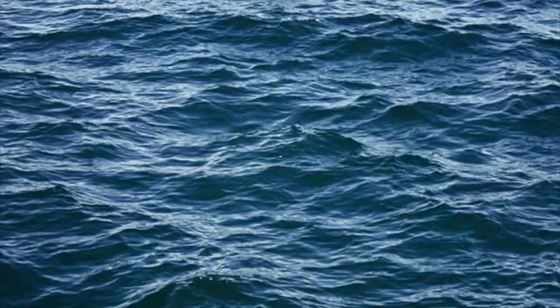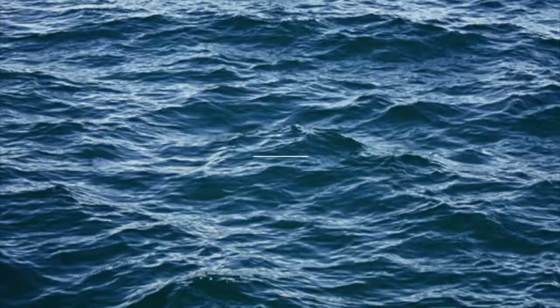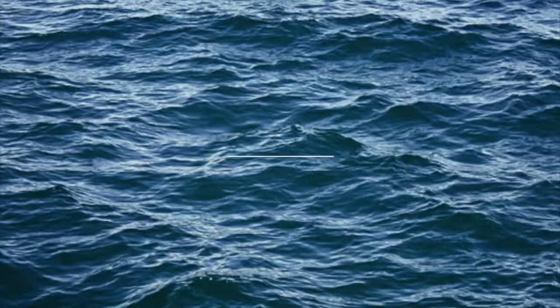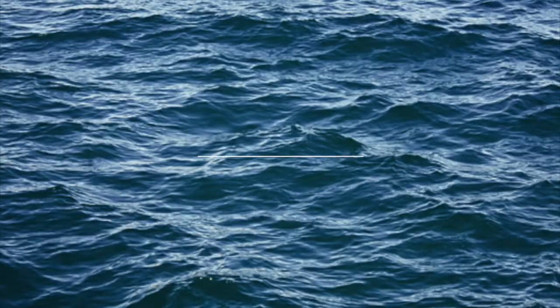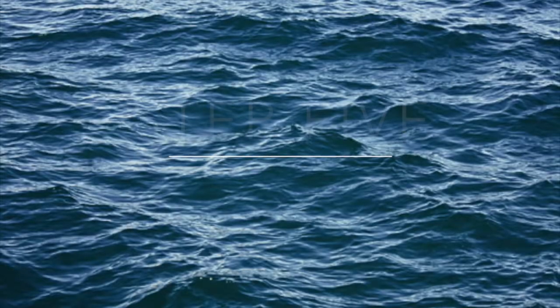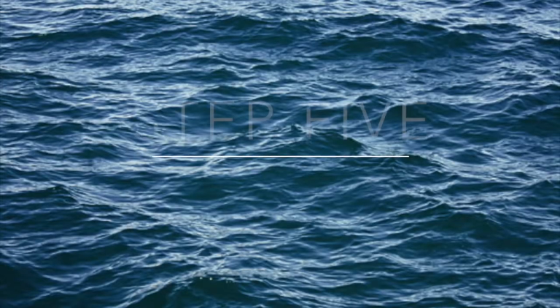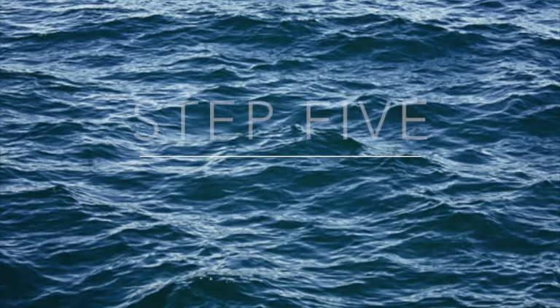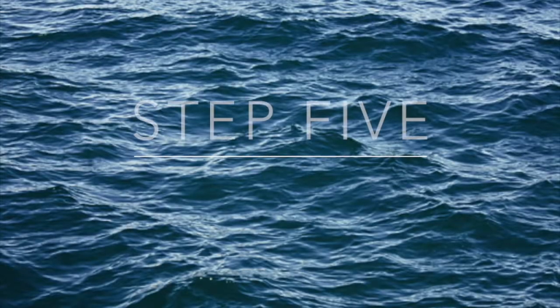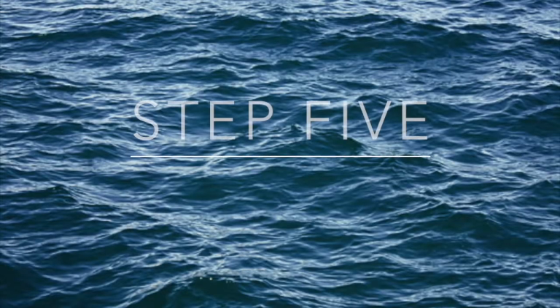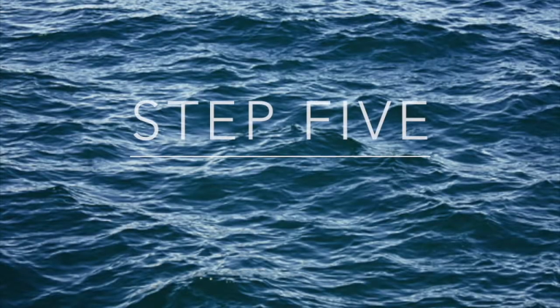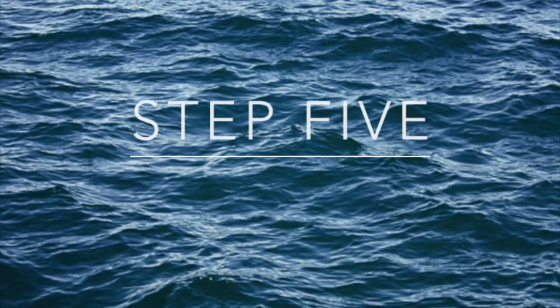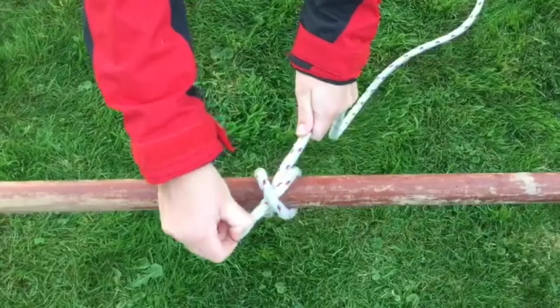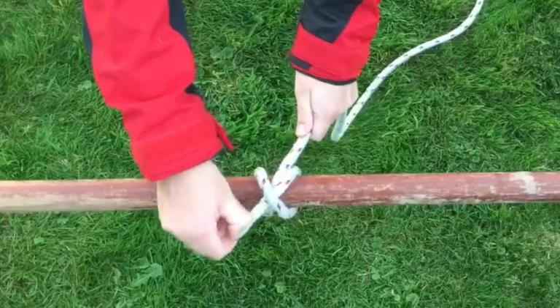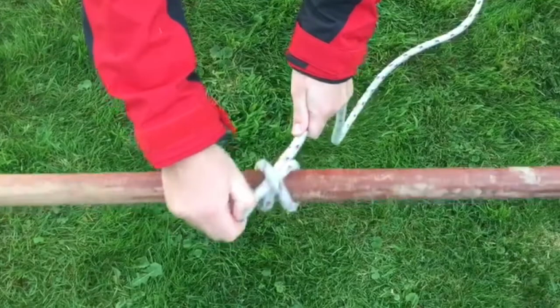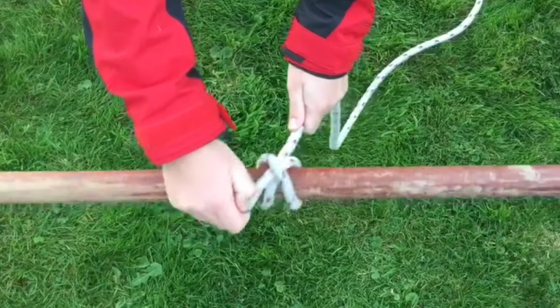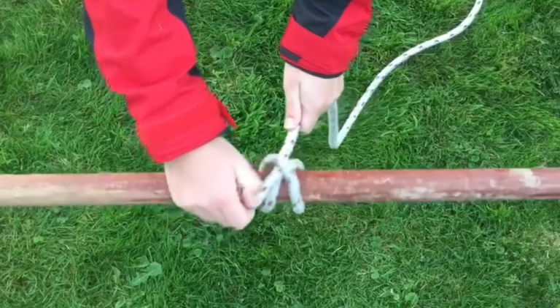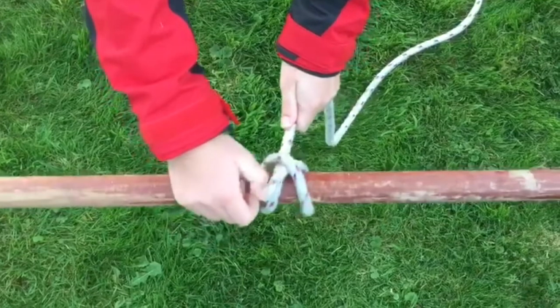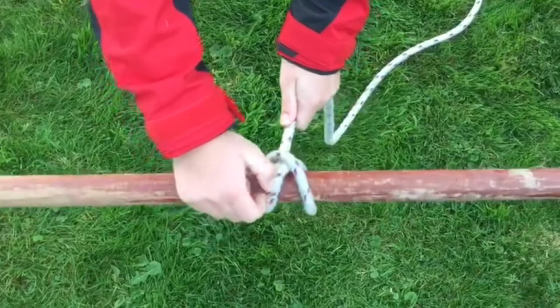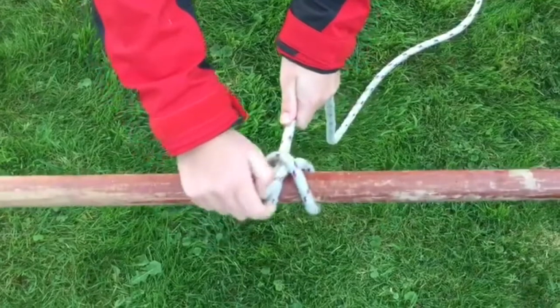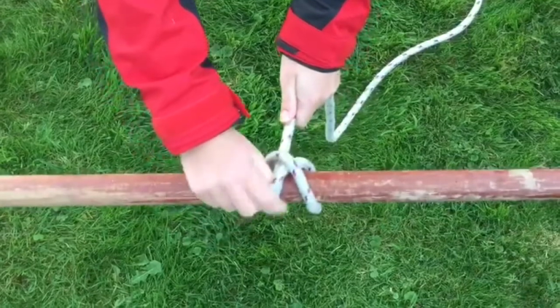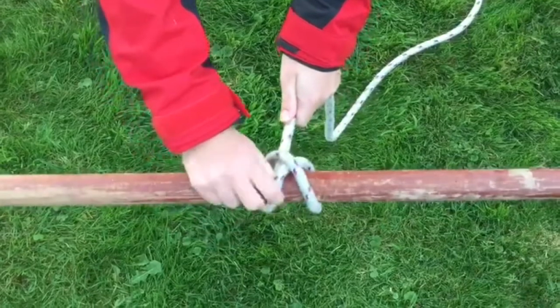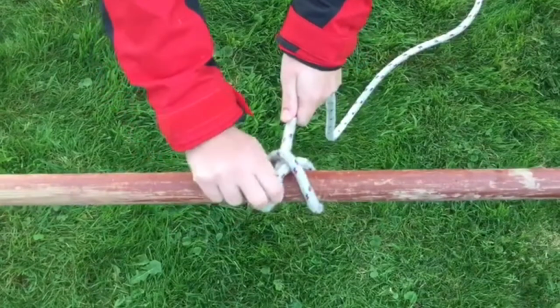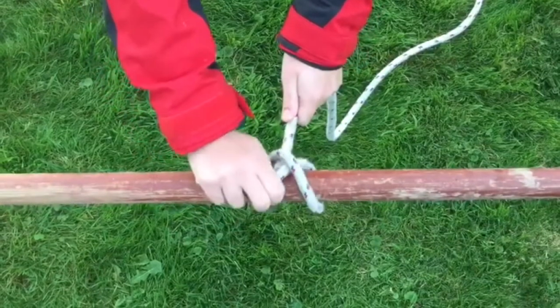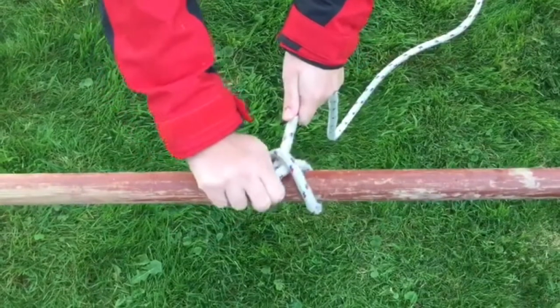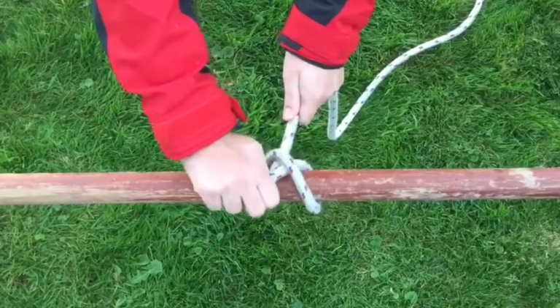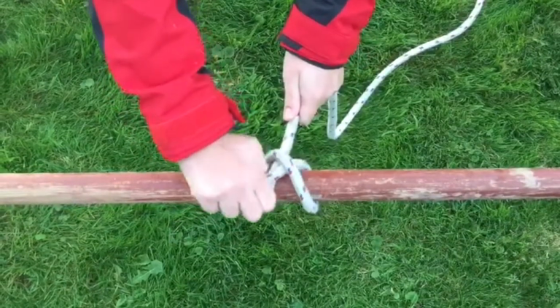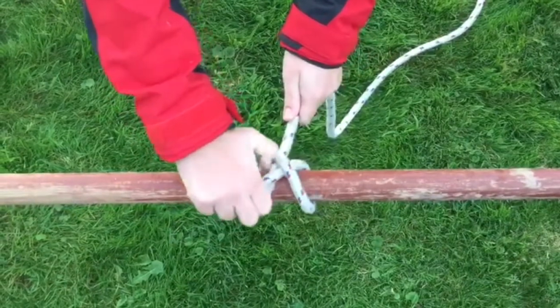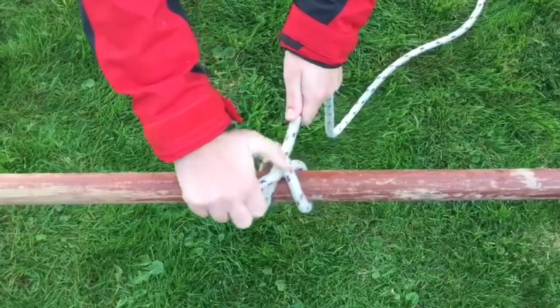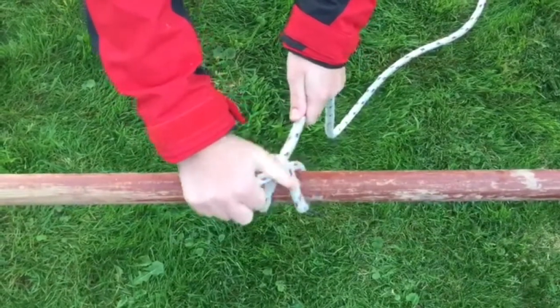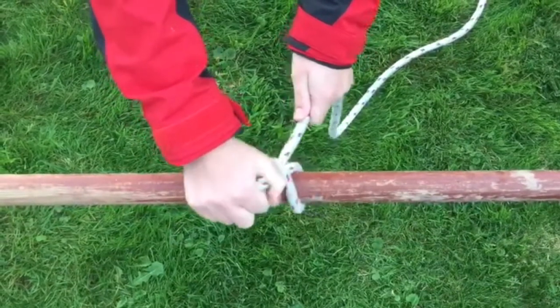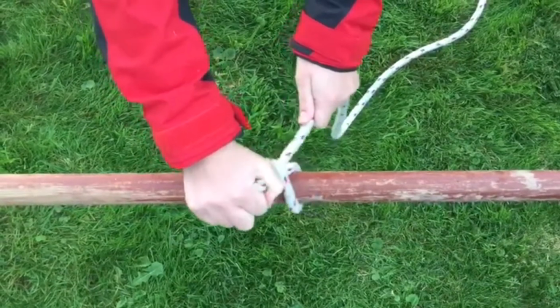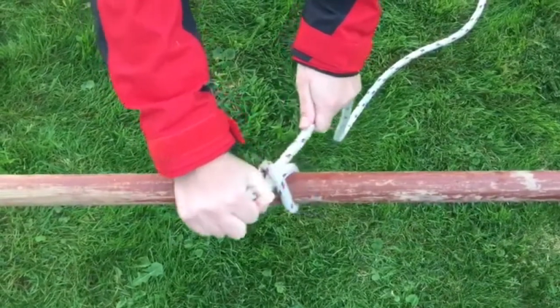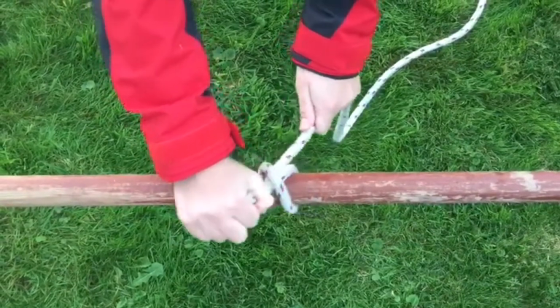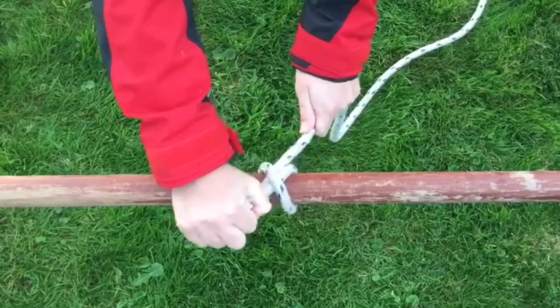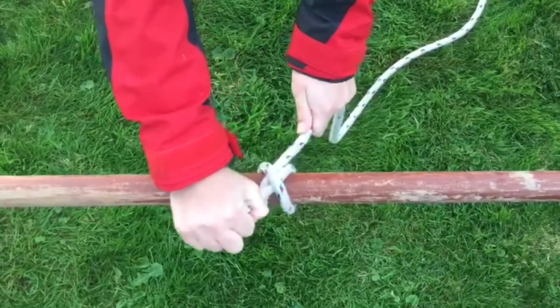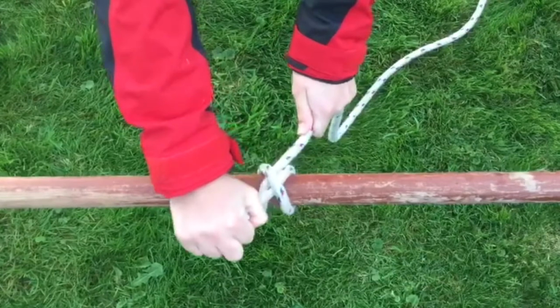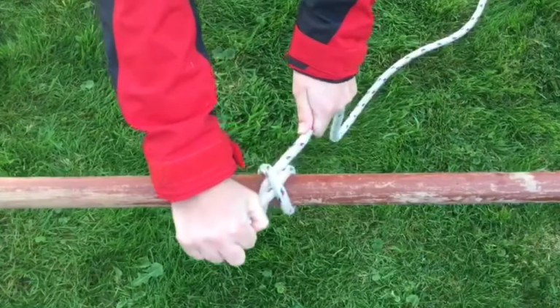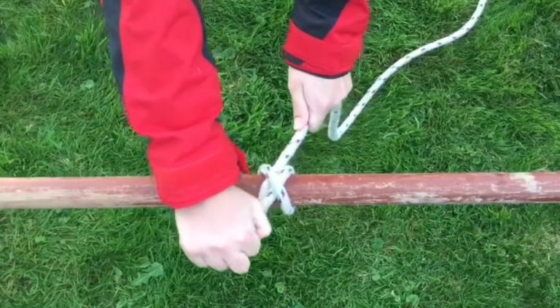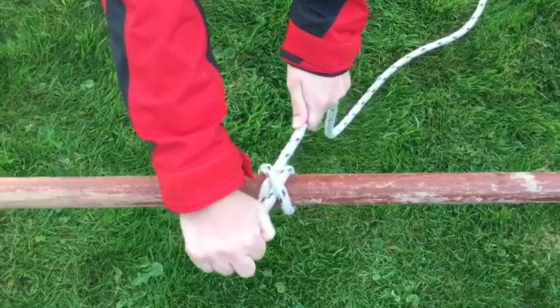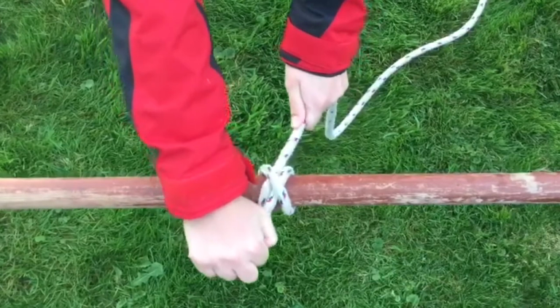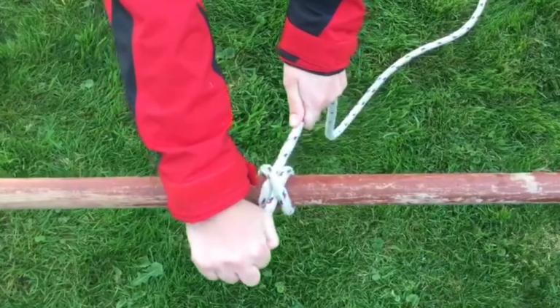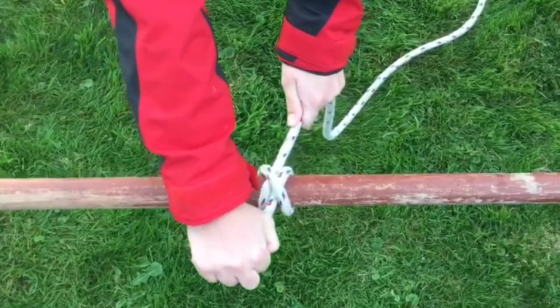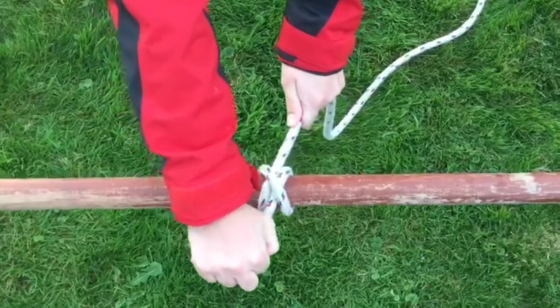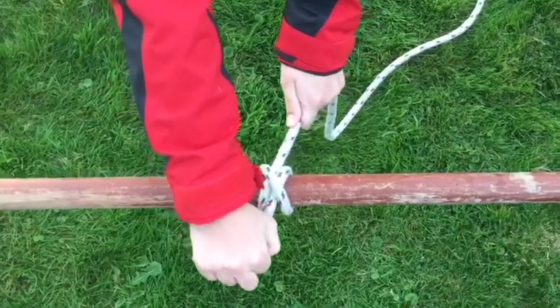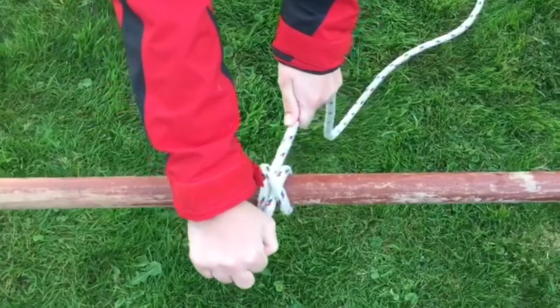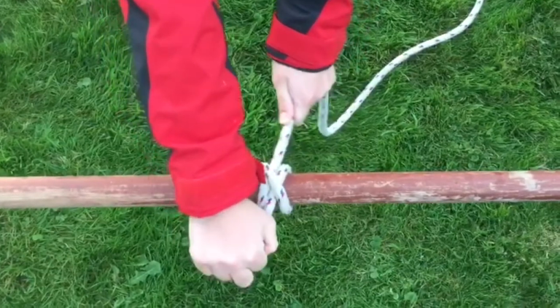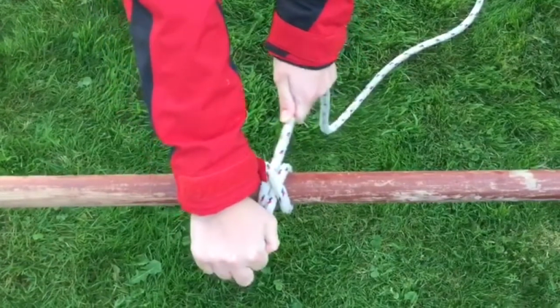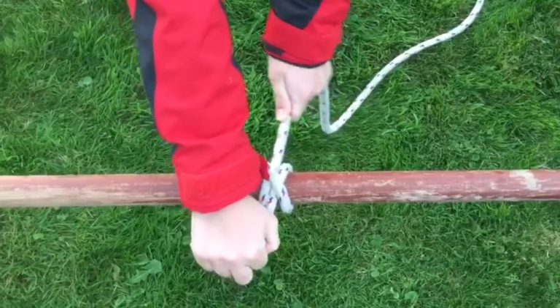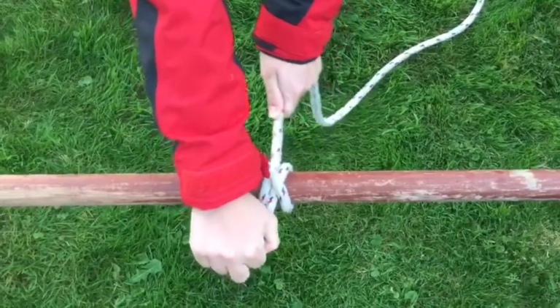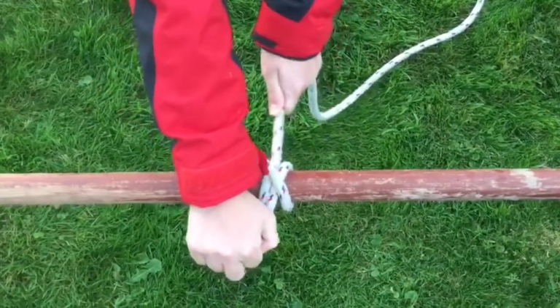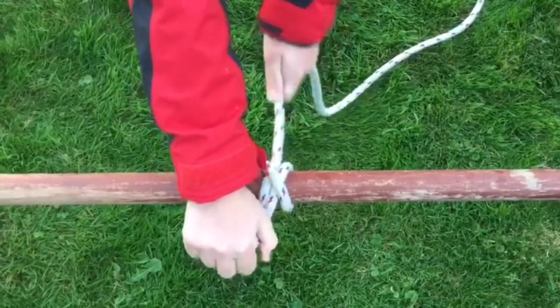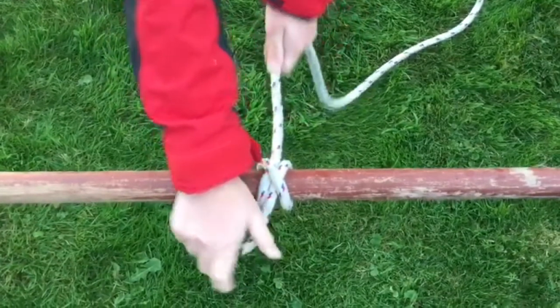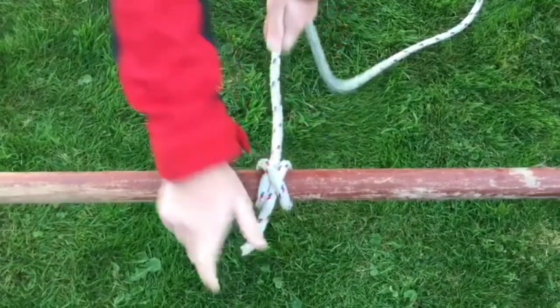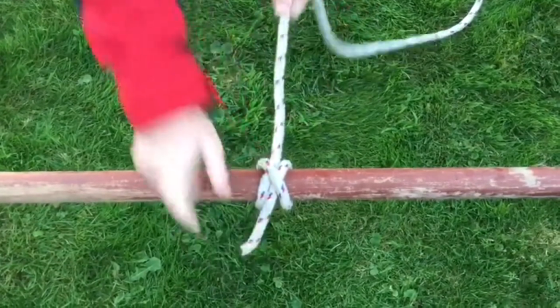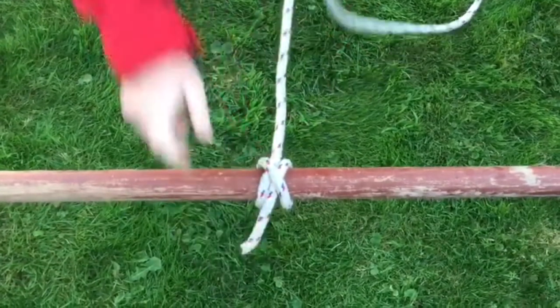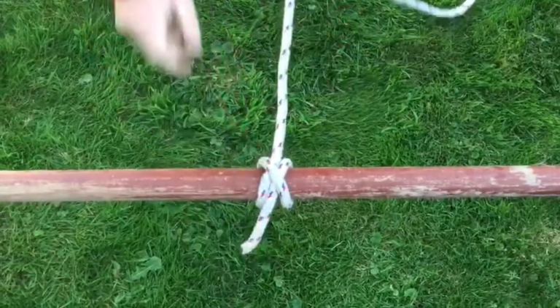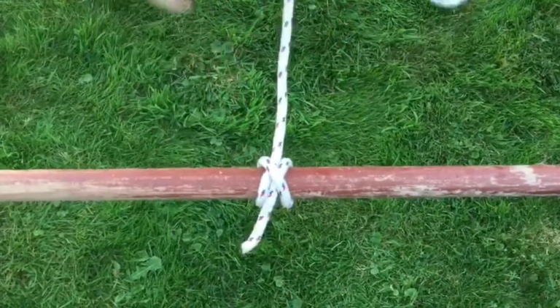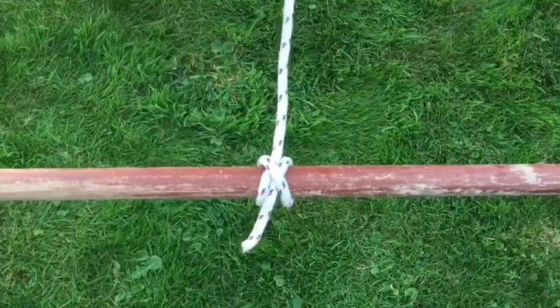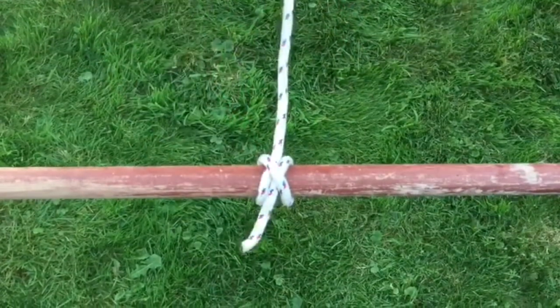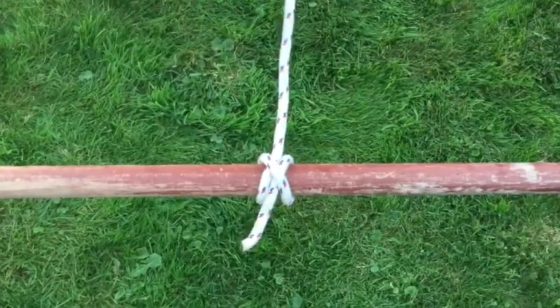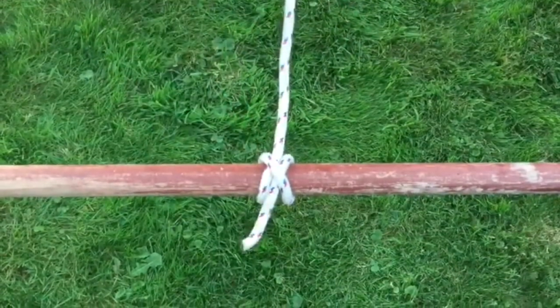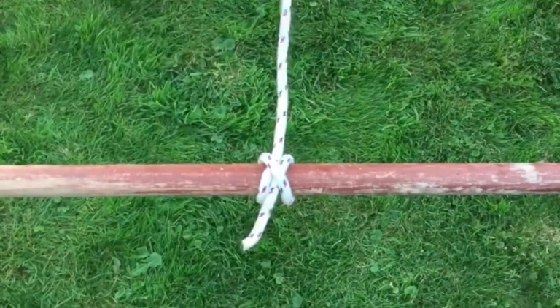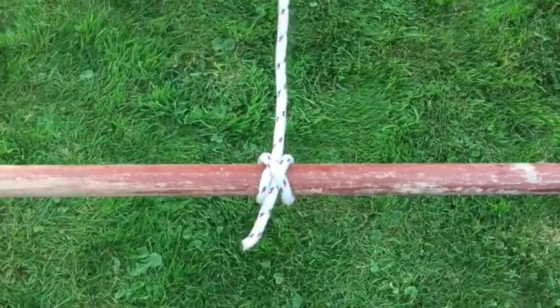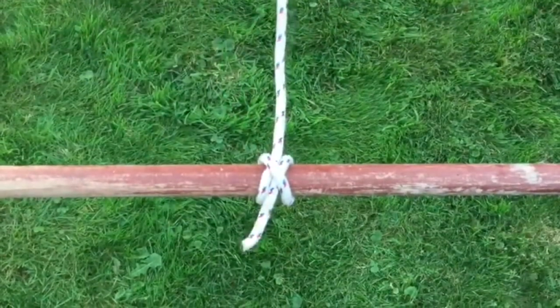Step 5. Now simply tighten the knot by pulling on both ends of the rope and the claw pitch will be completed.